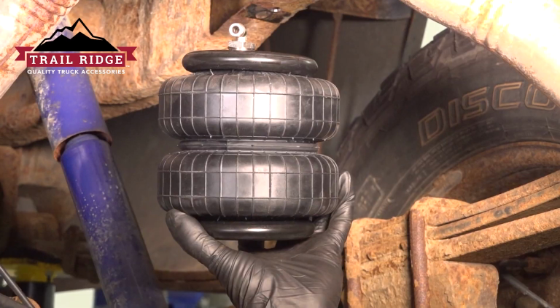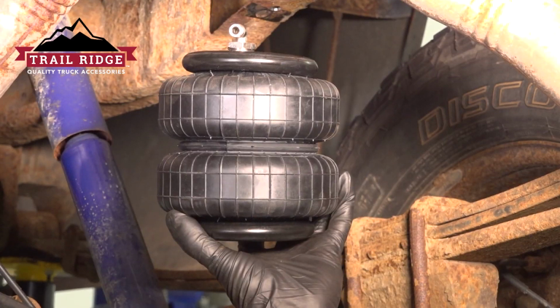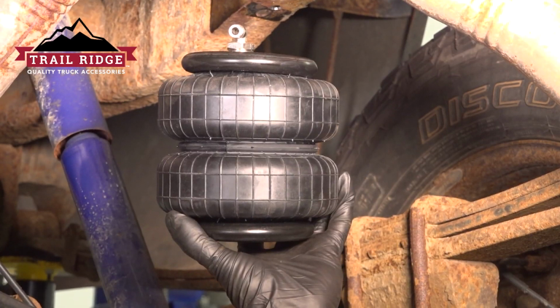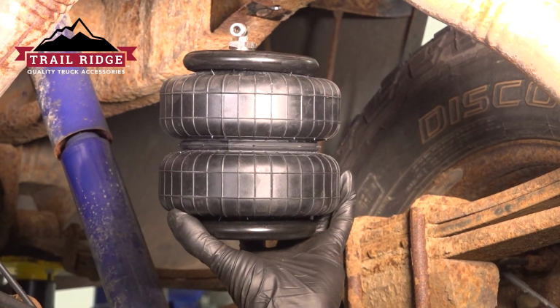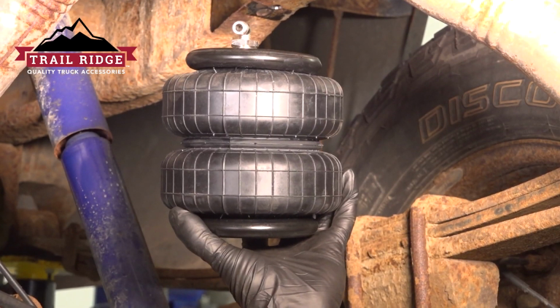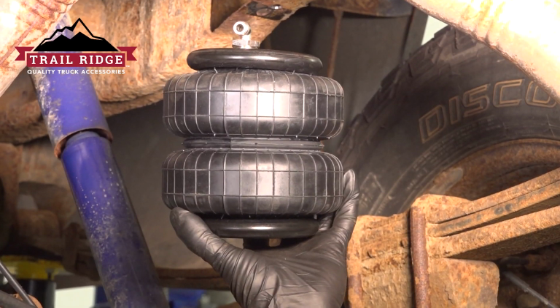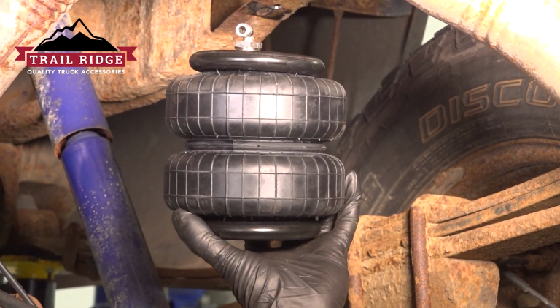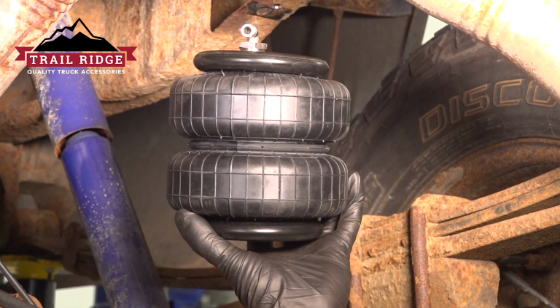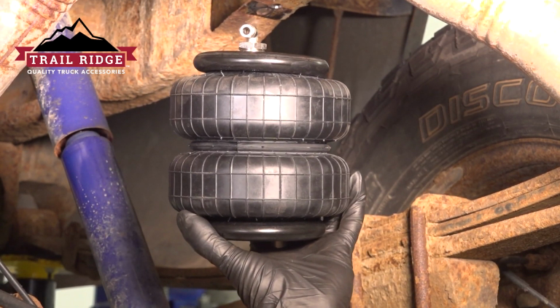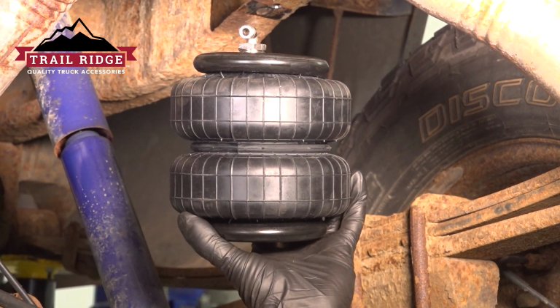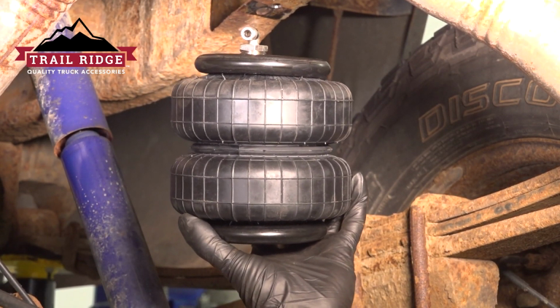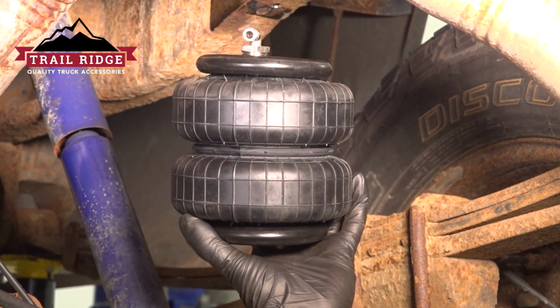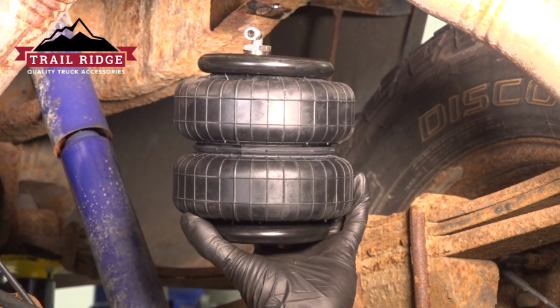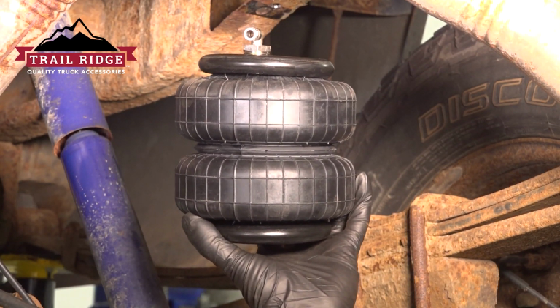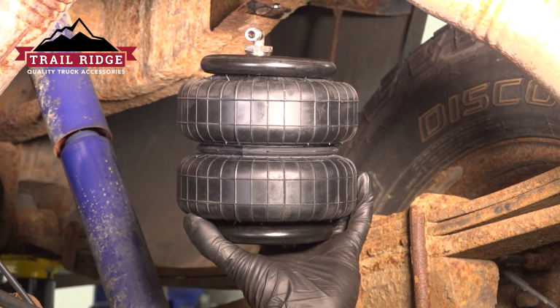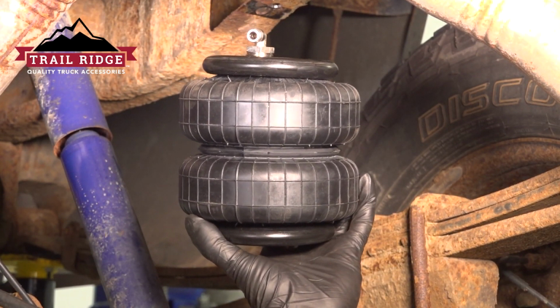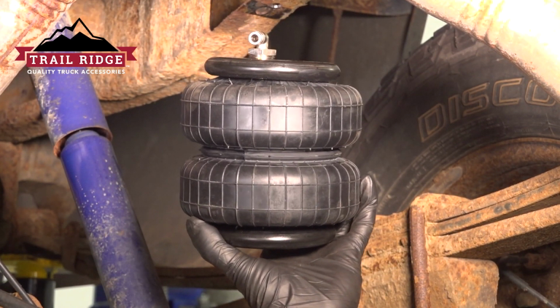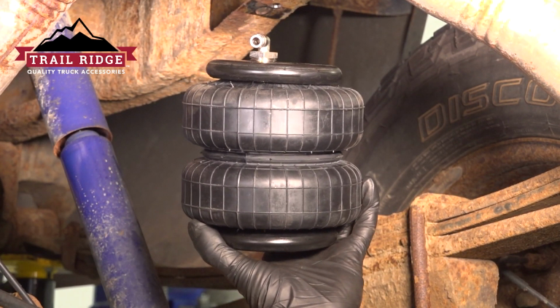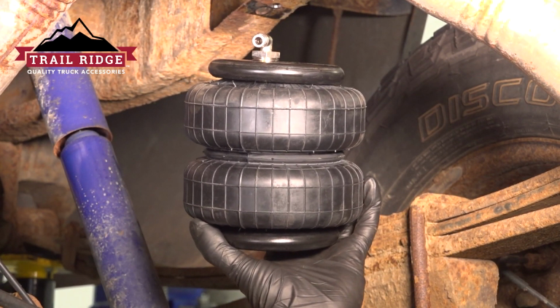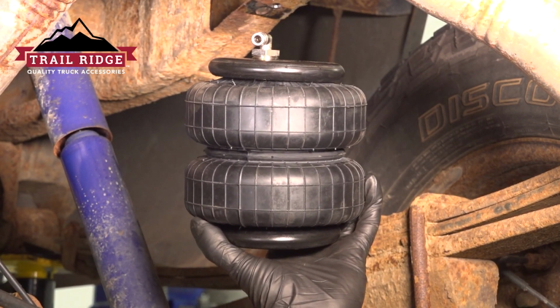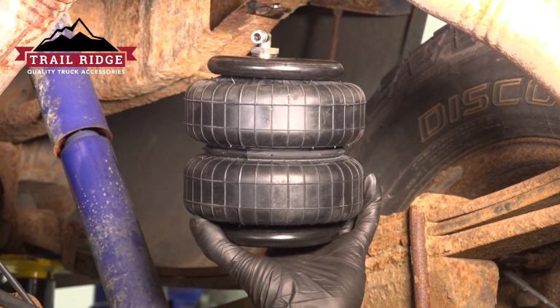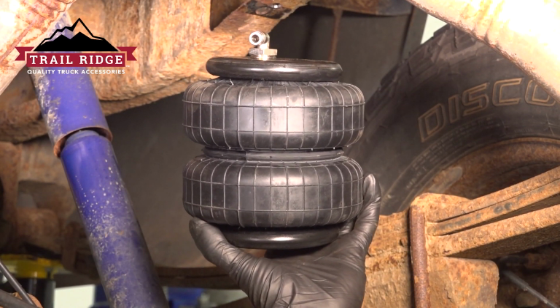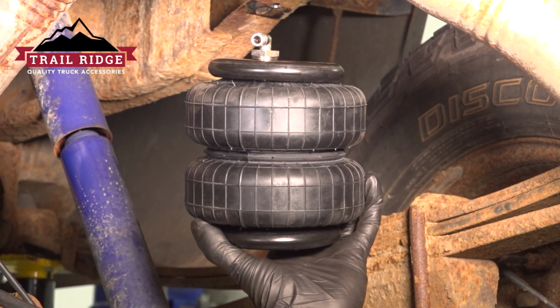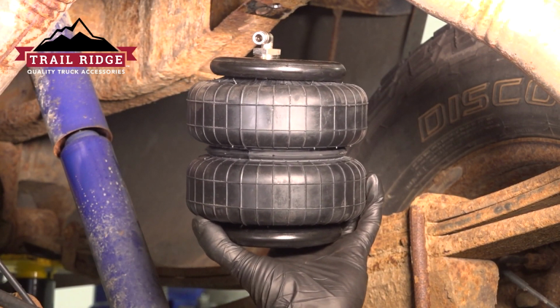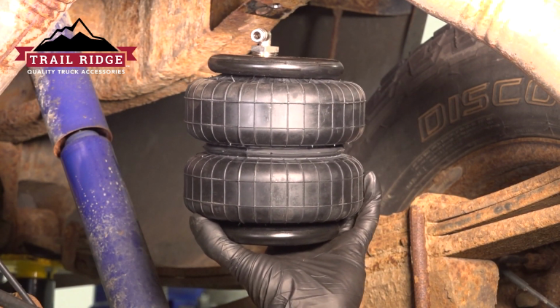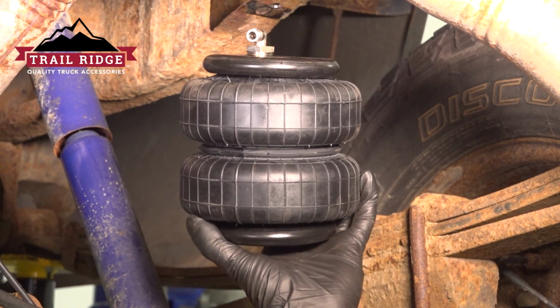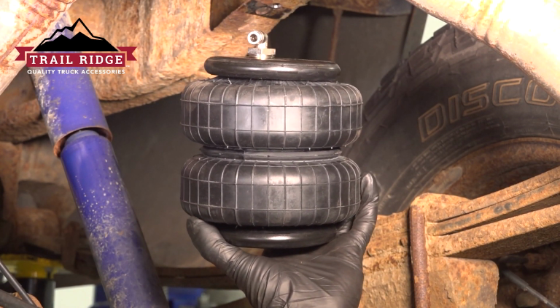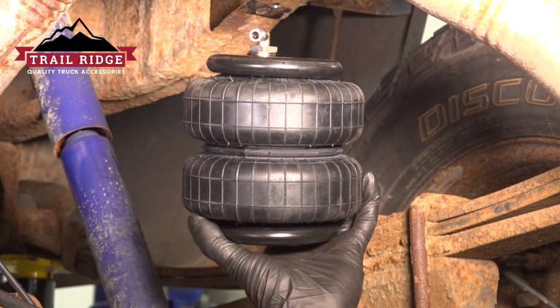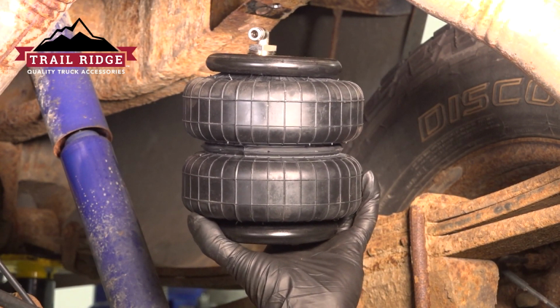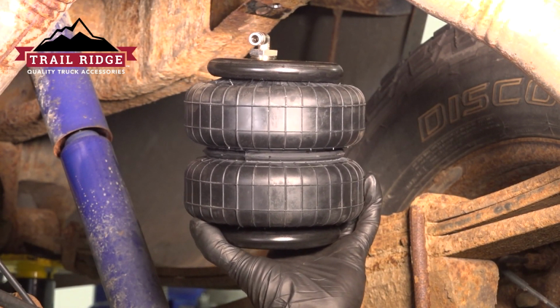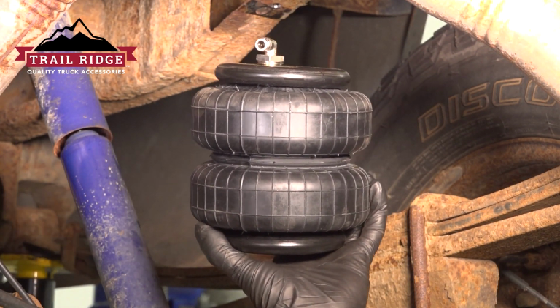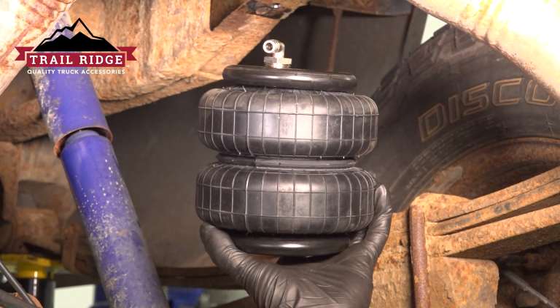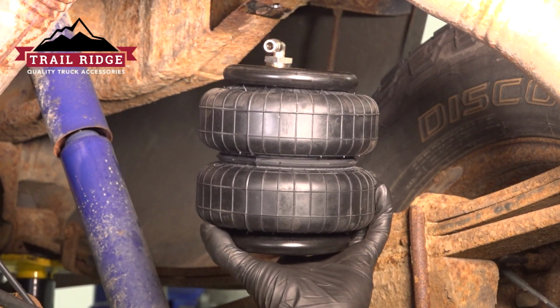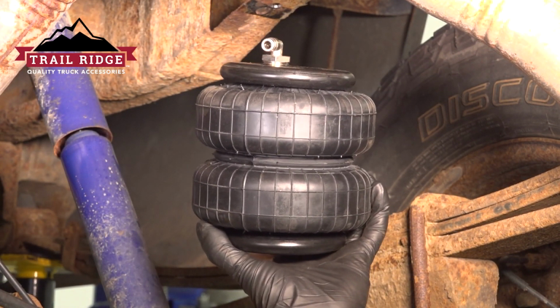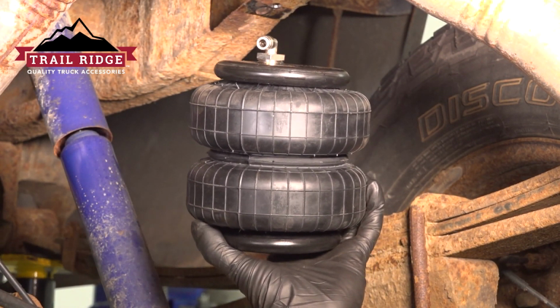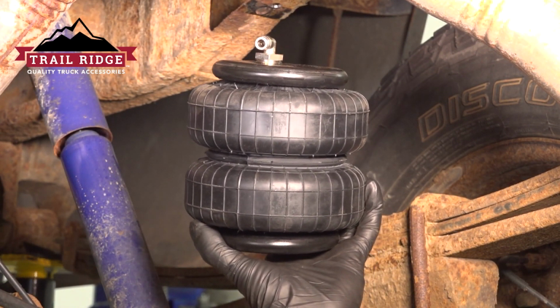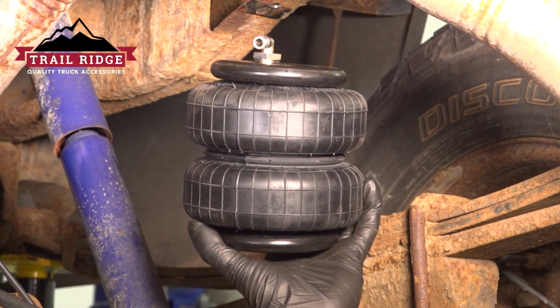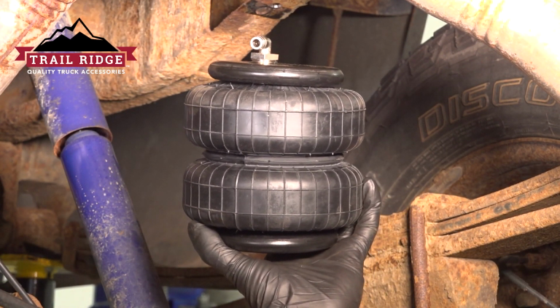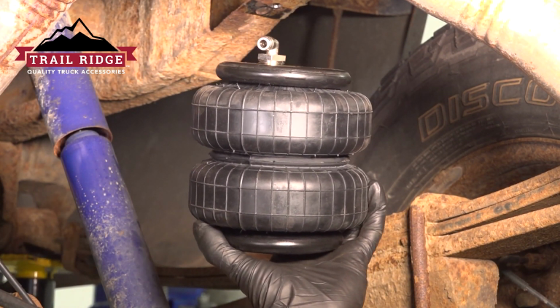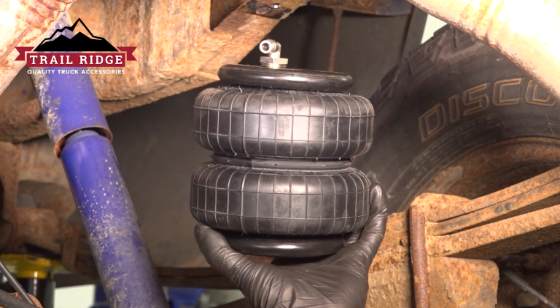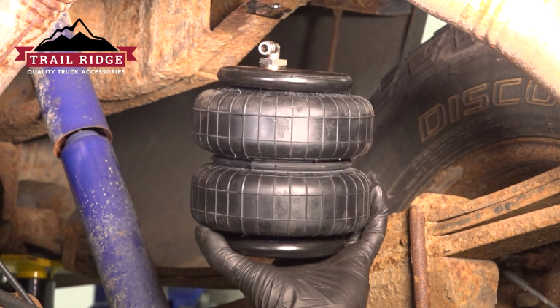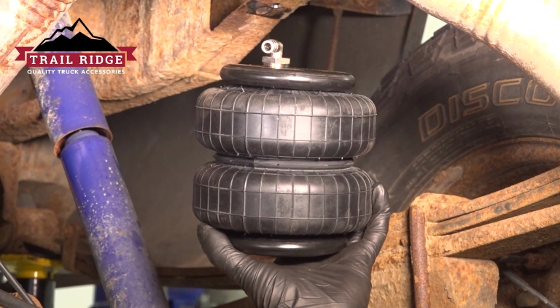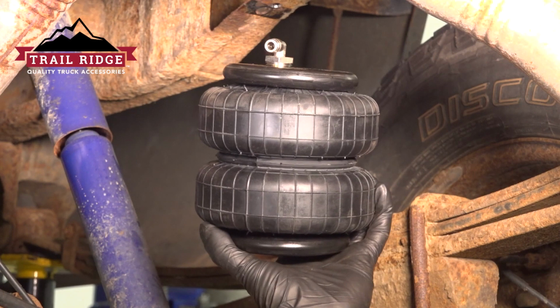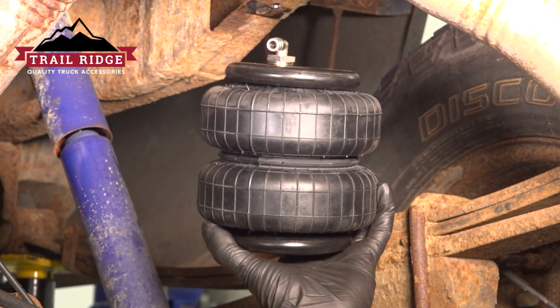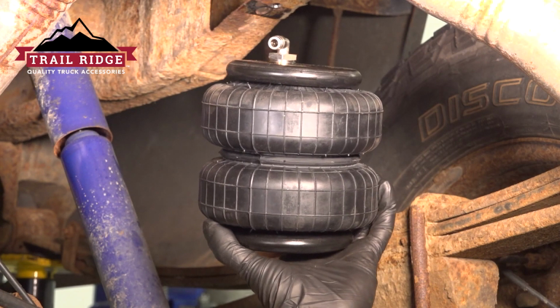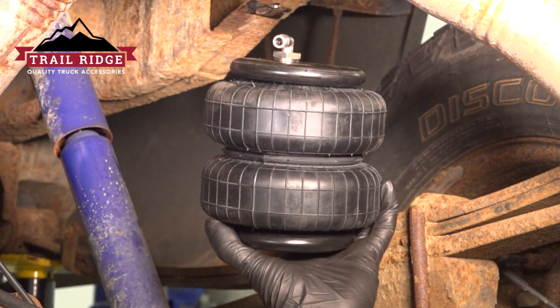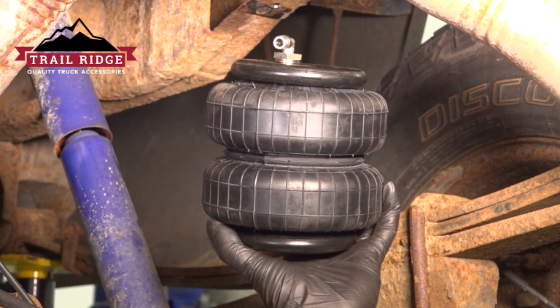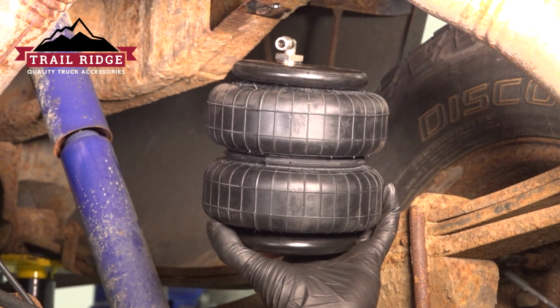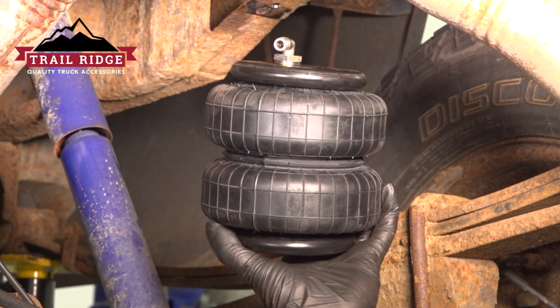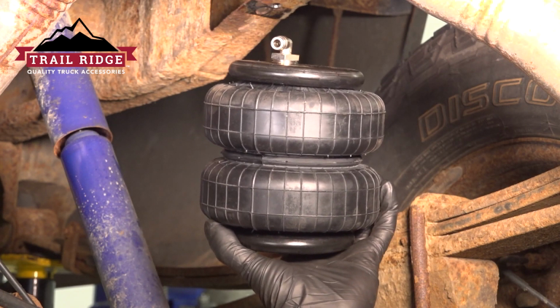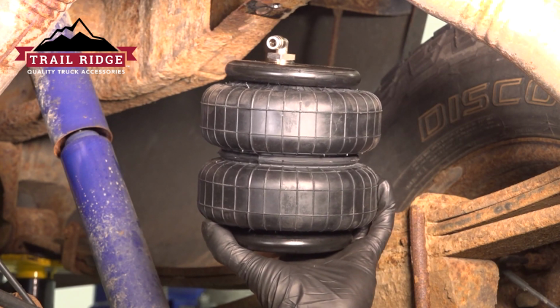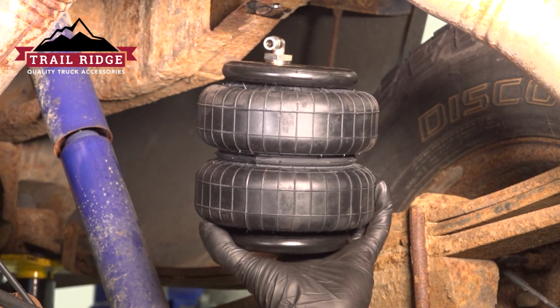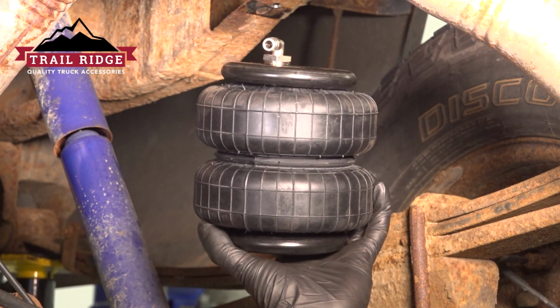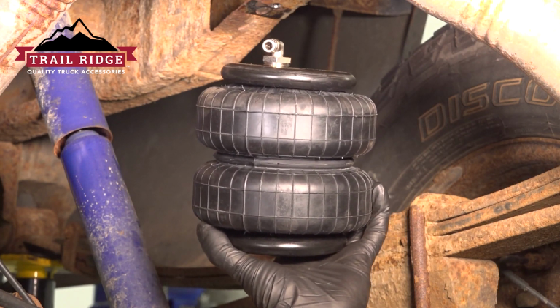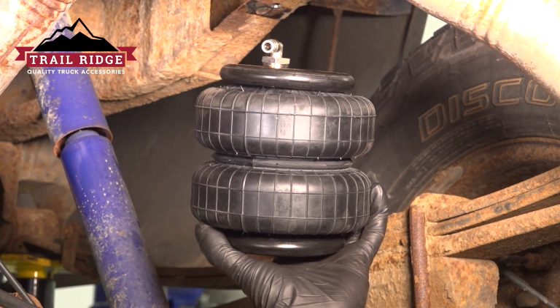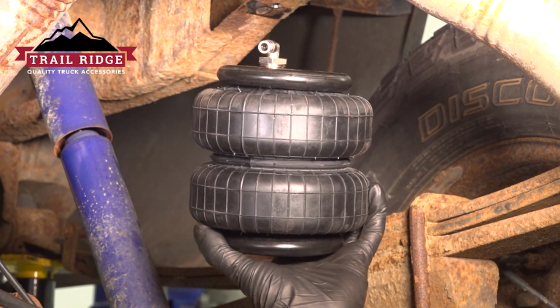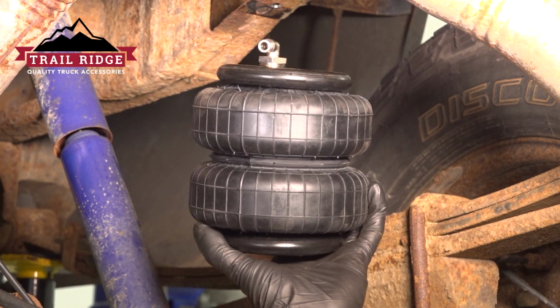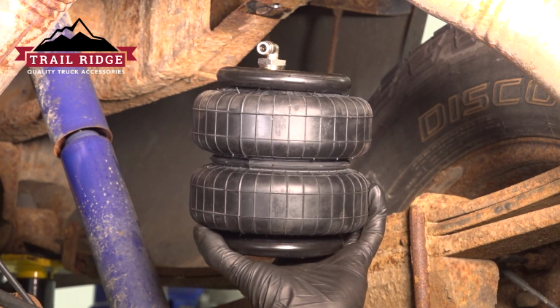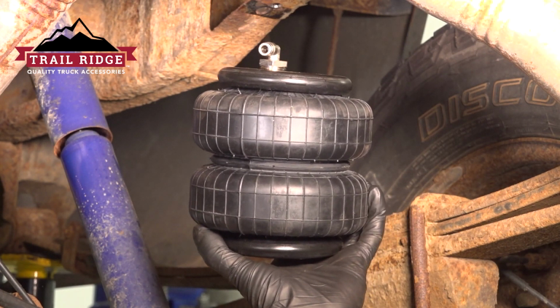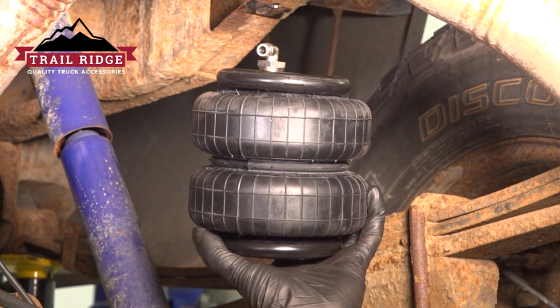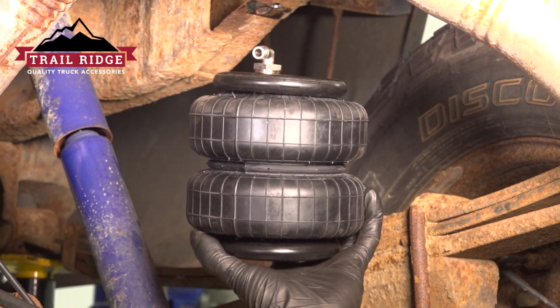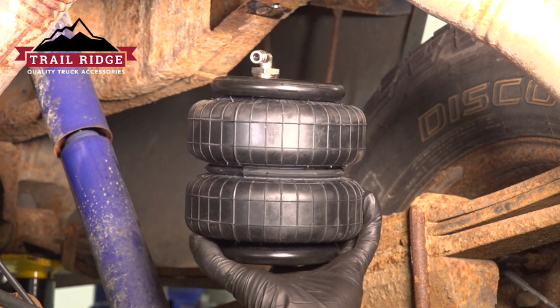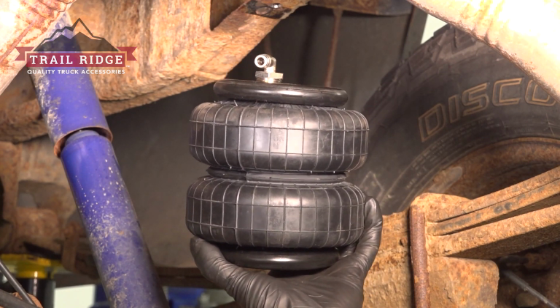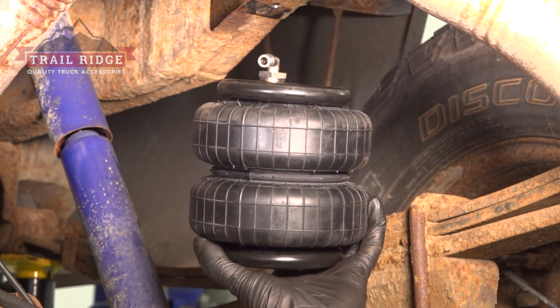In this video, I'm gonna show you how to install a rear air suspension spring helper kit on this Chevy Silverado. Let's get into it.